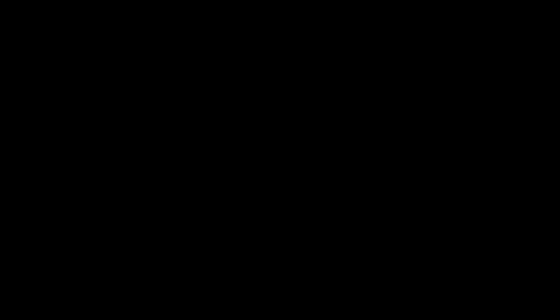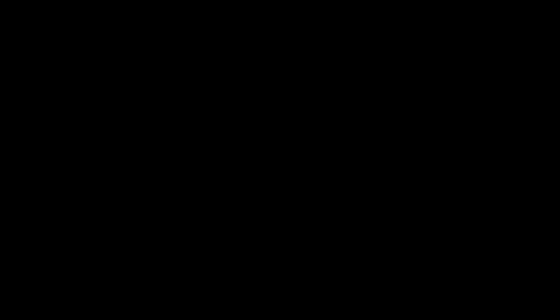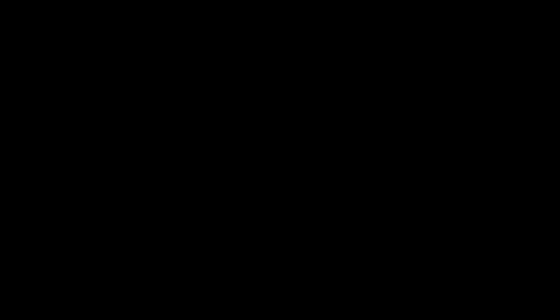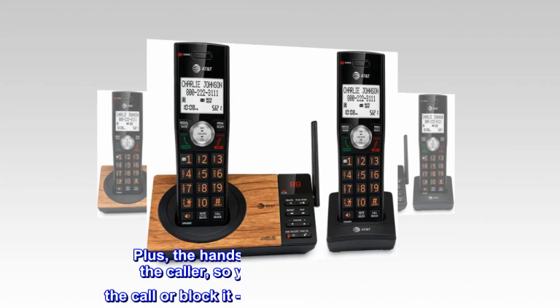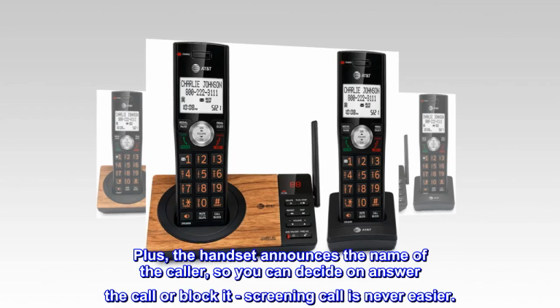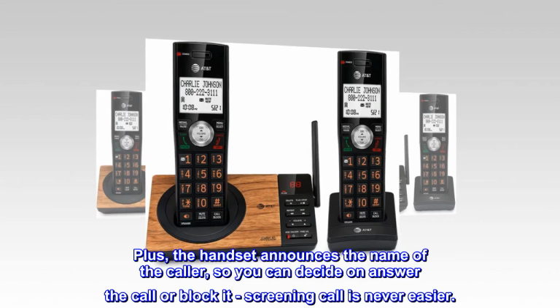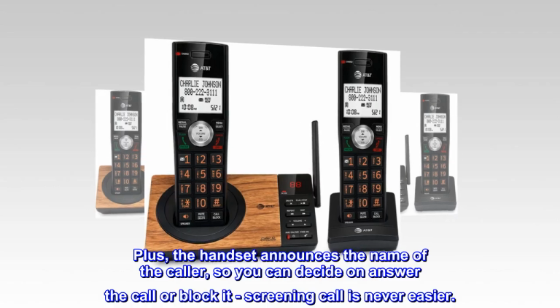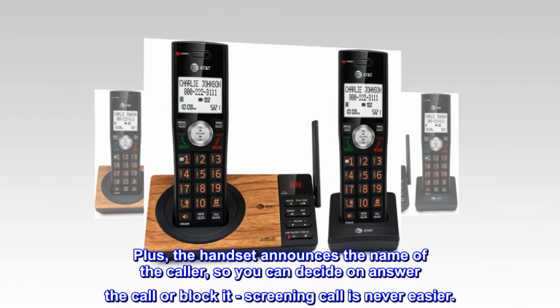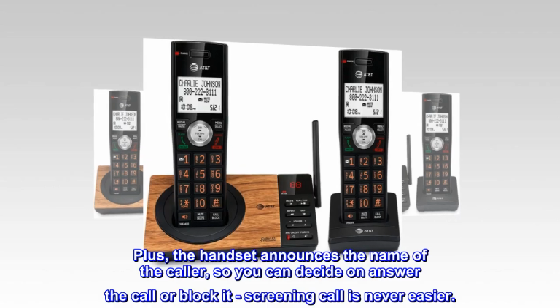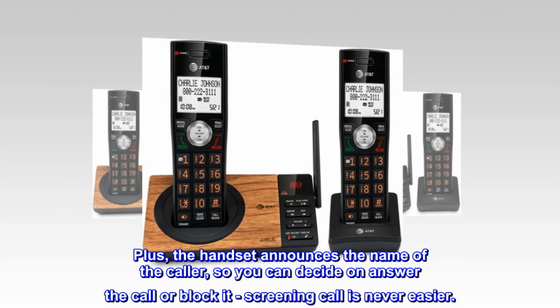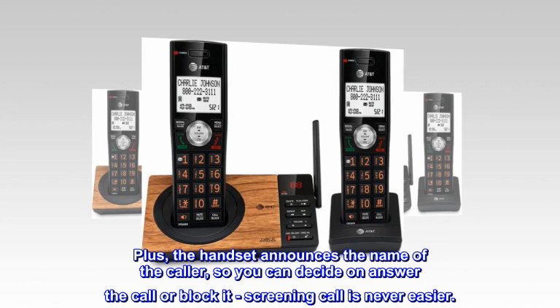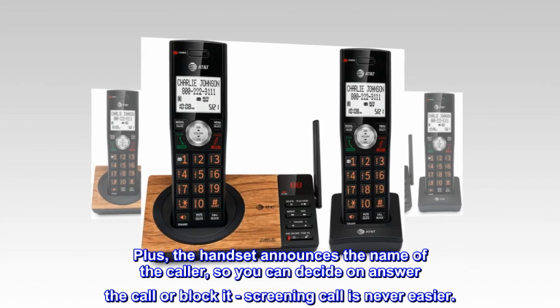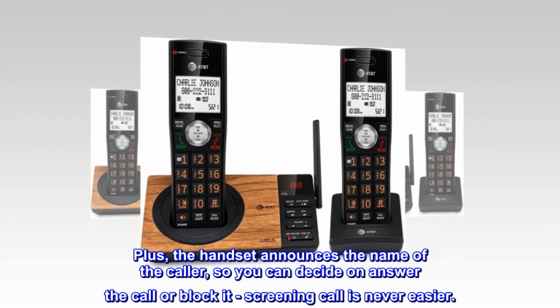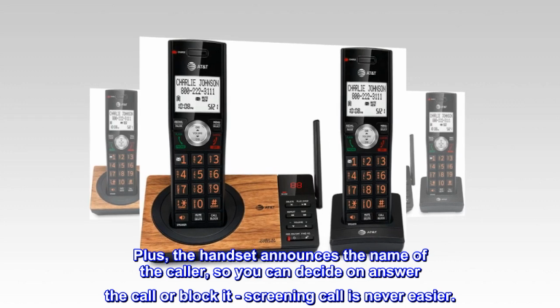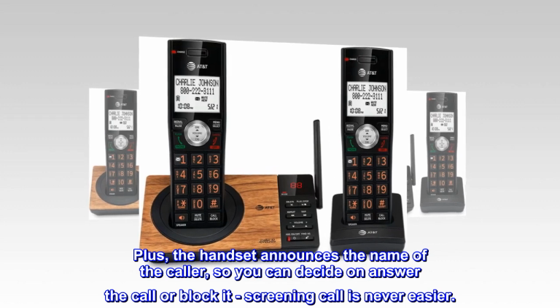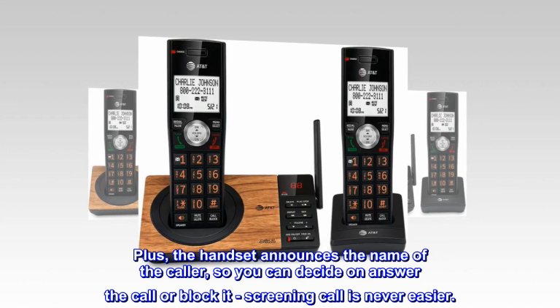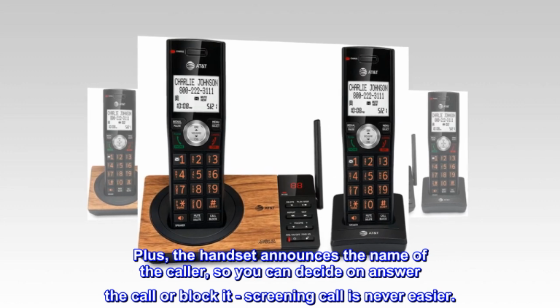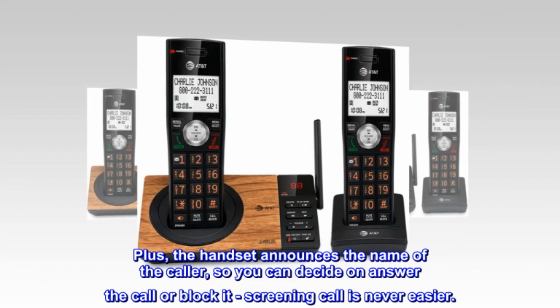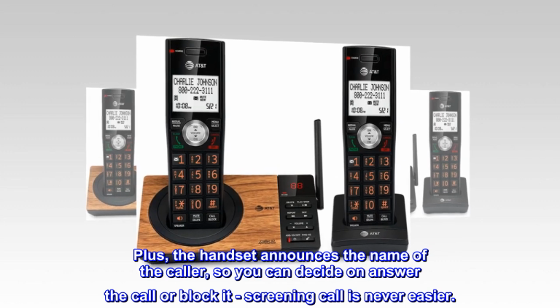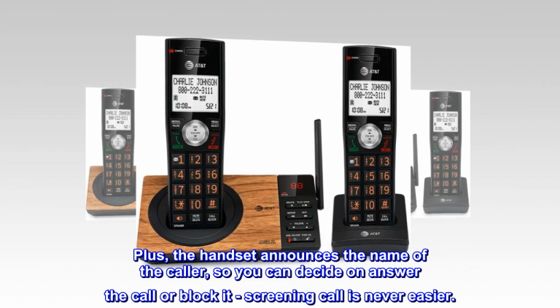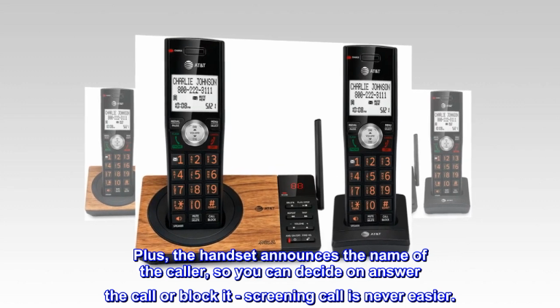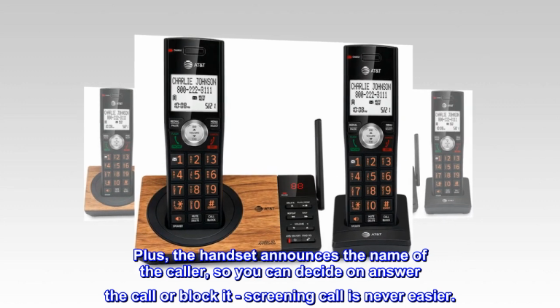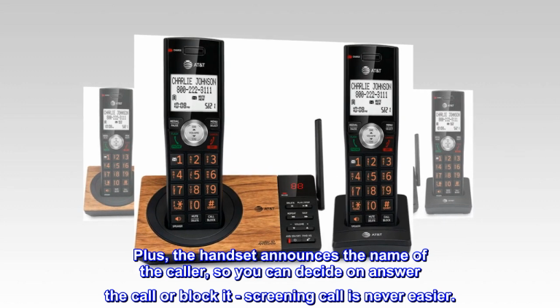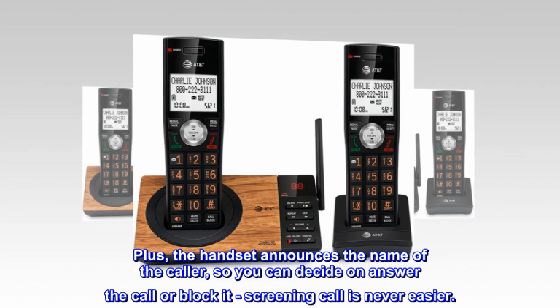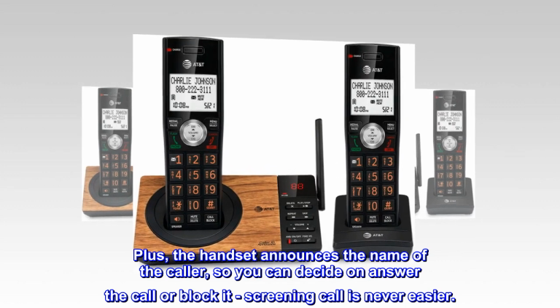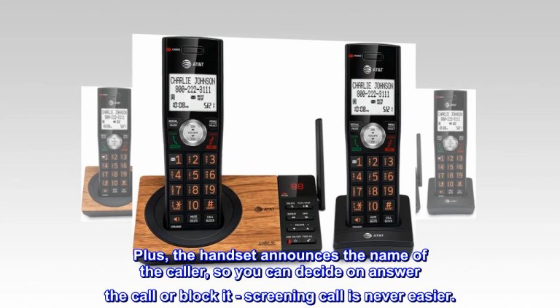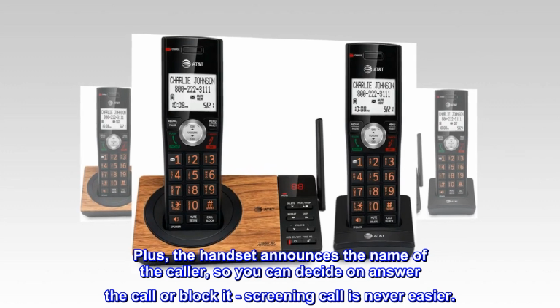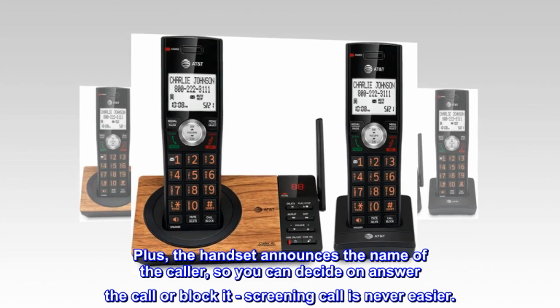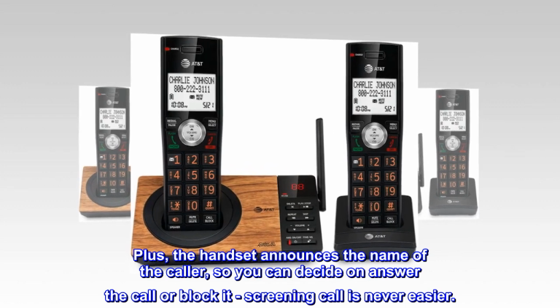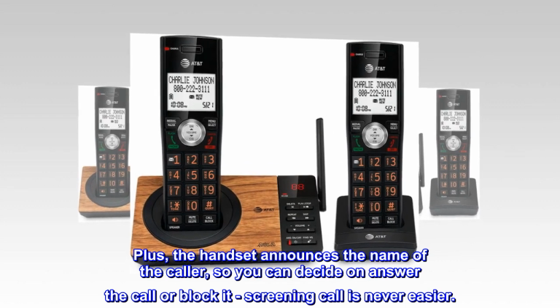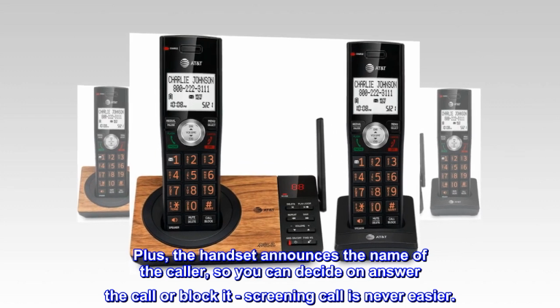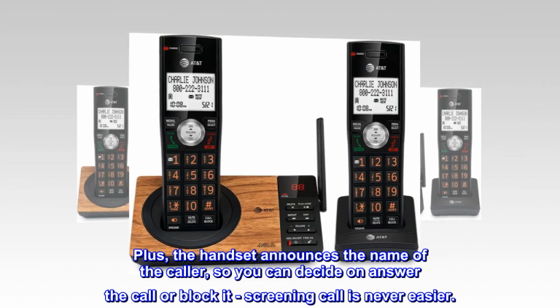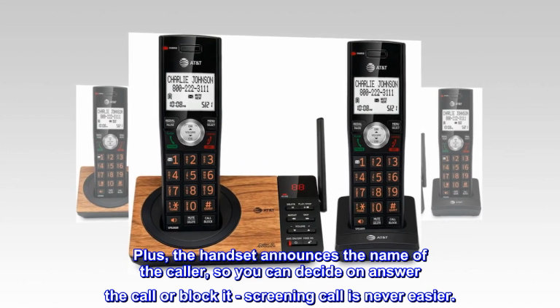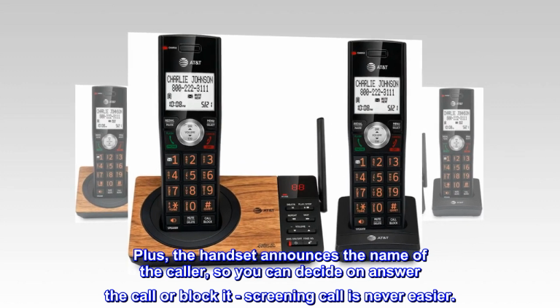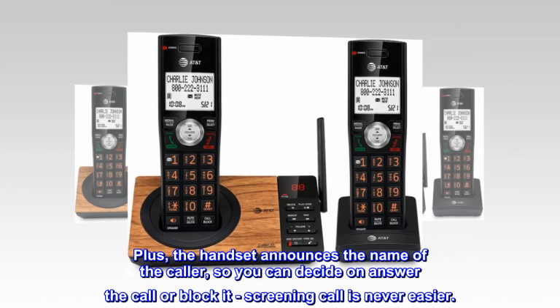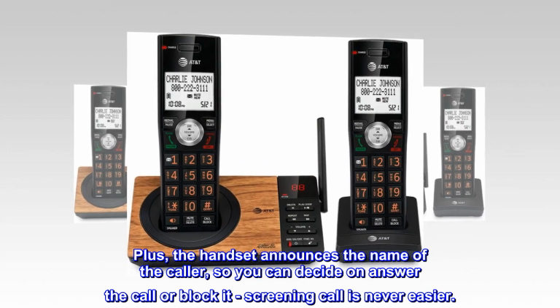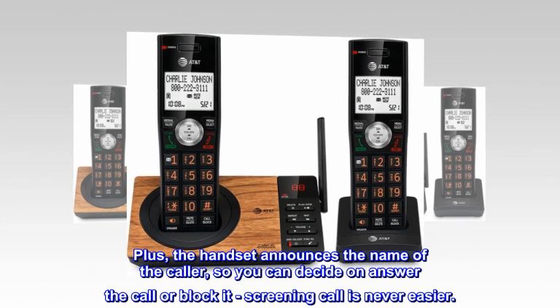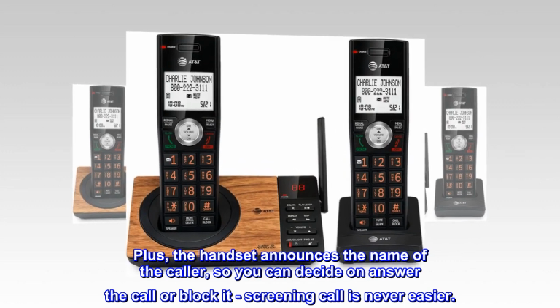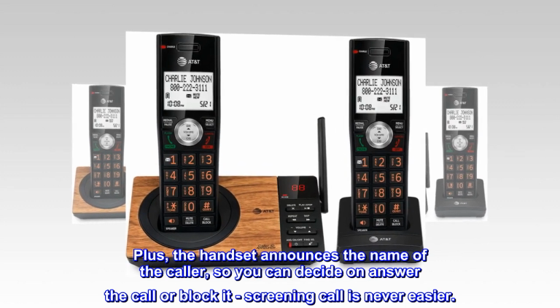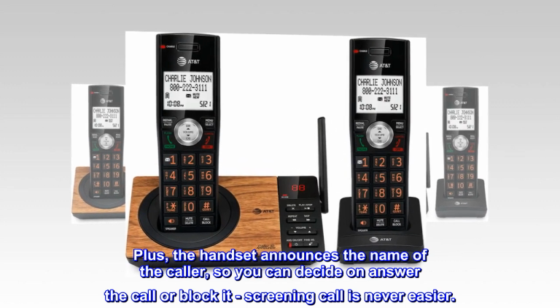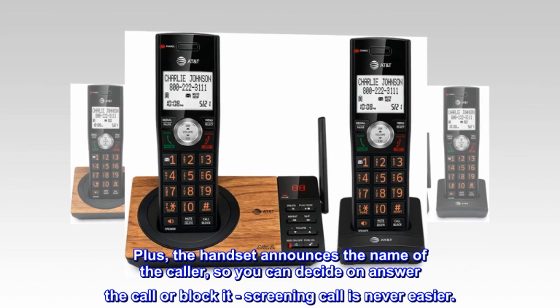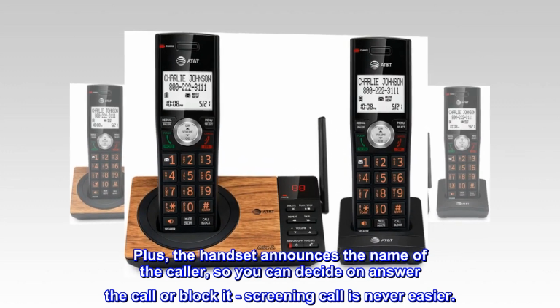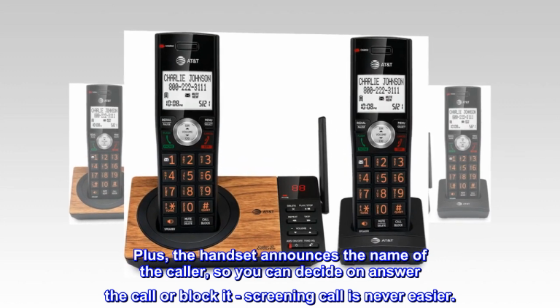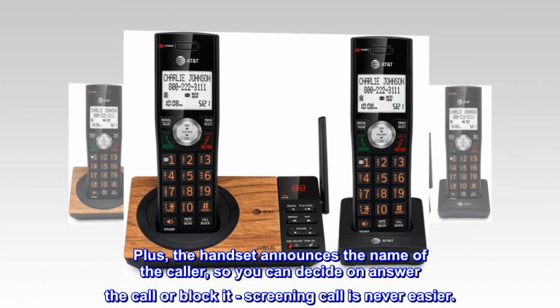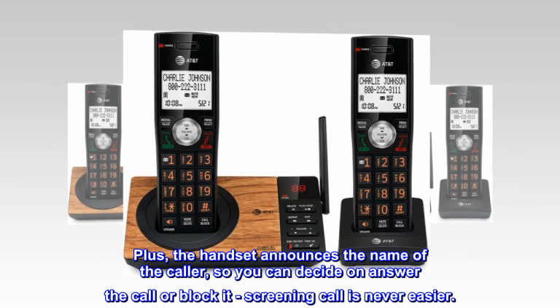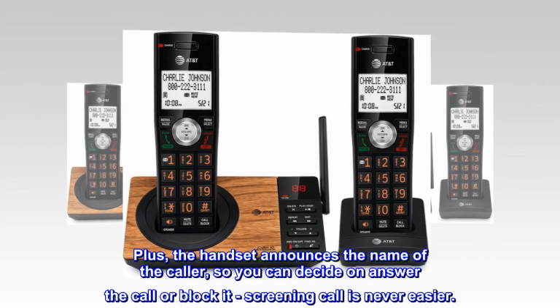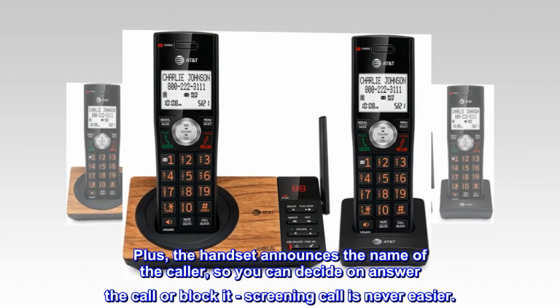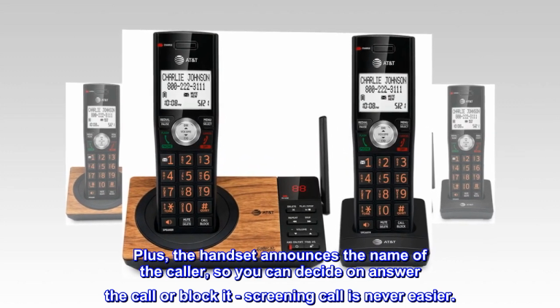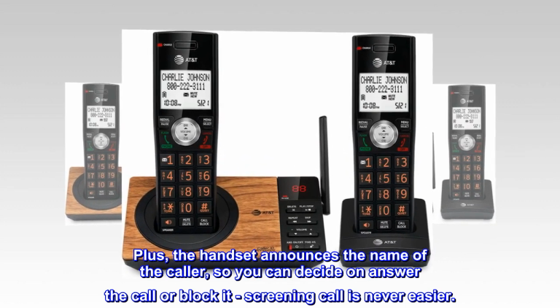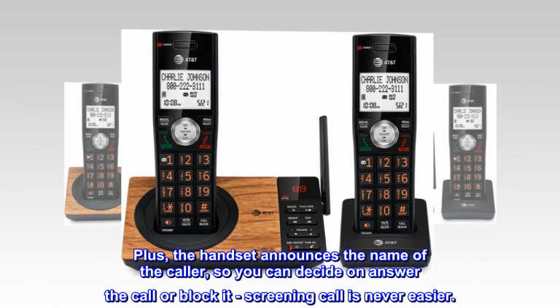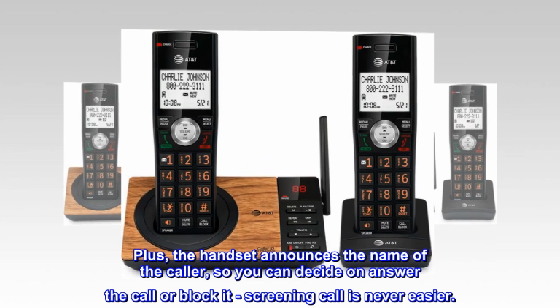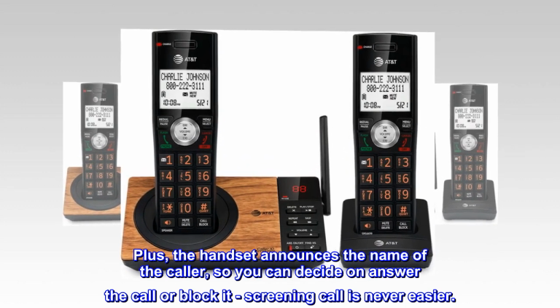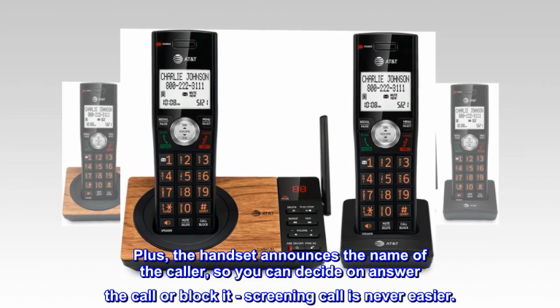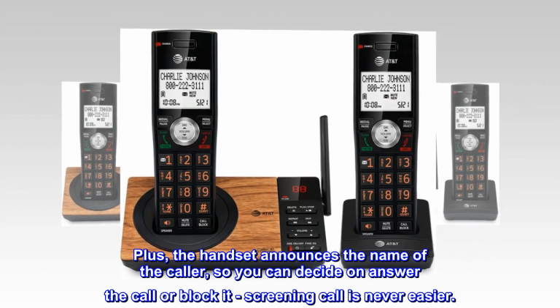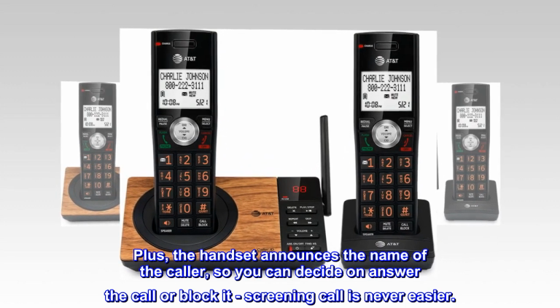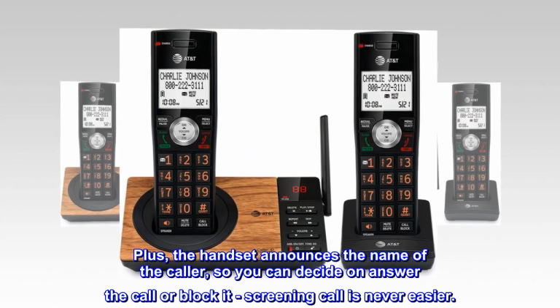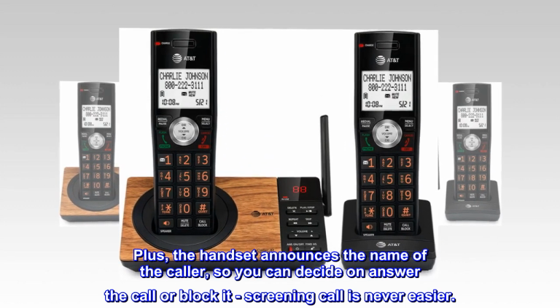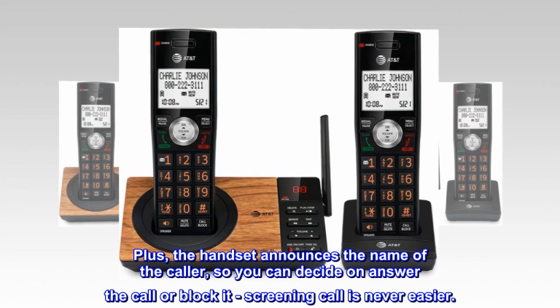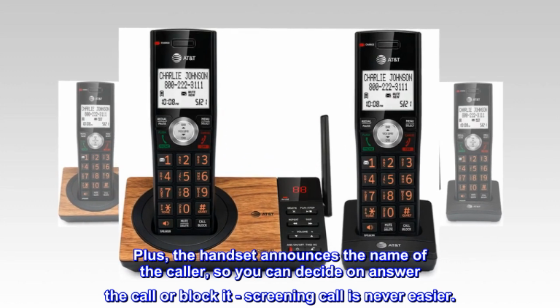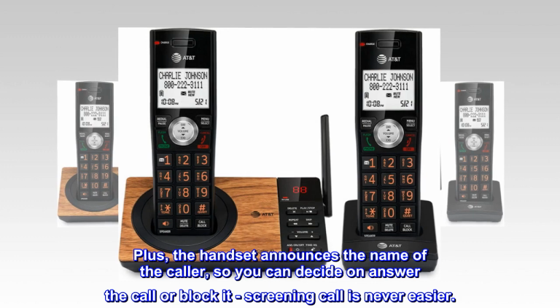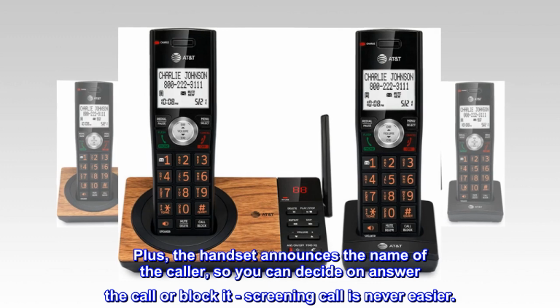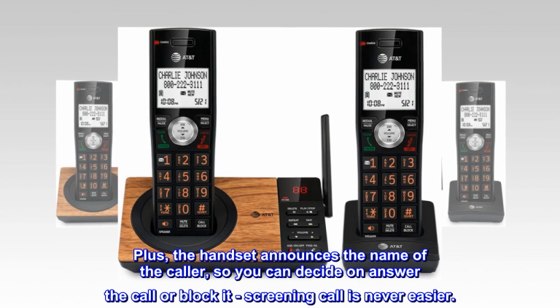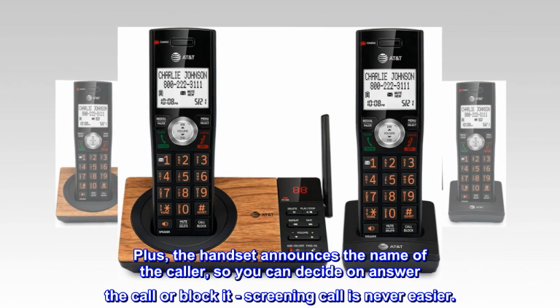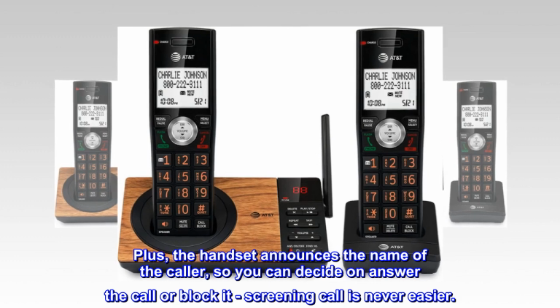Plus, the handset announces the name of the caller, so you can decide to answer the call or block it. Screening calls is never easier.